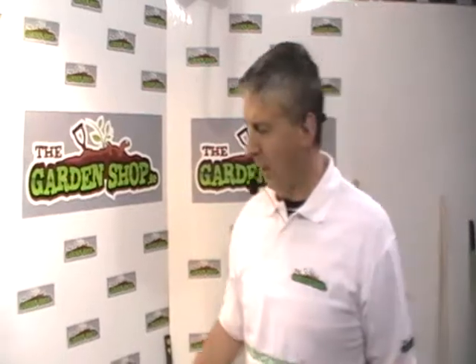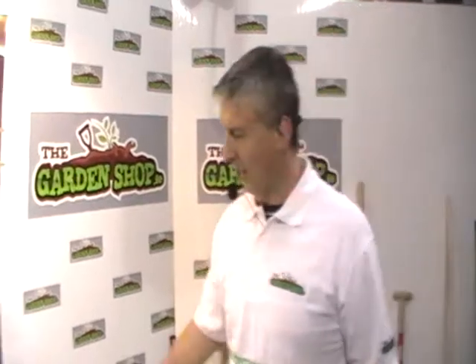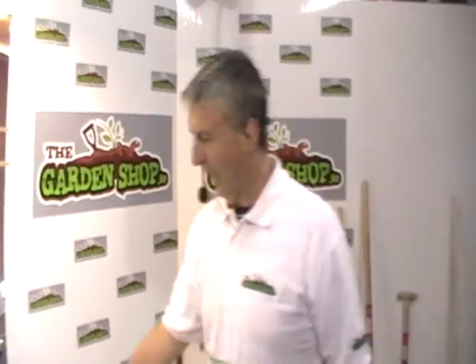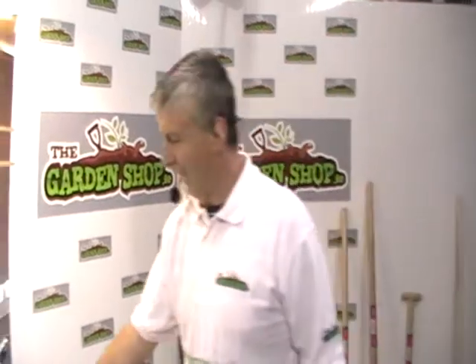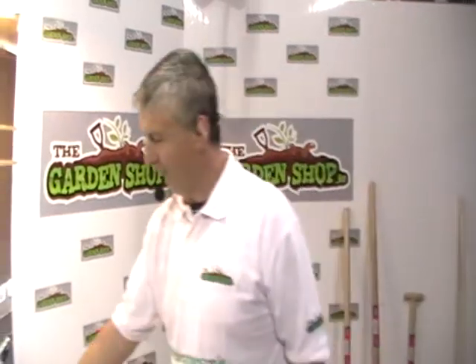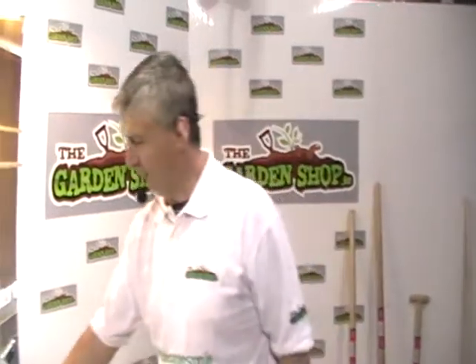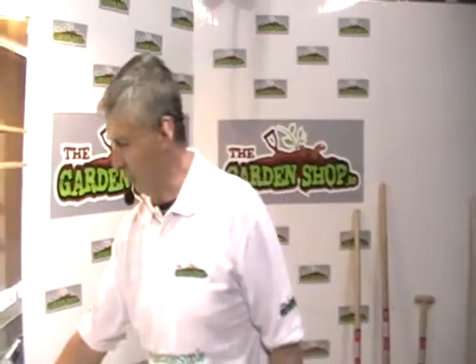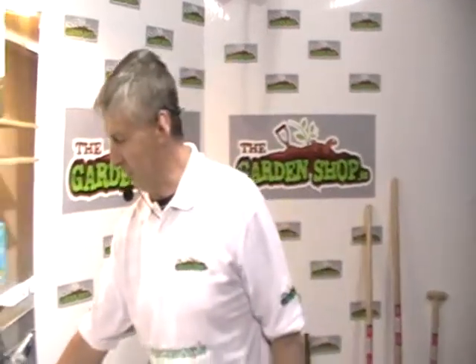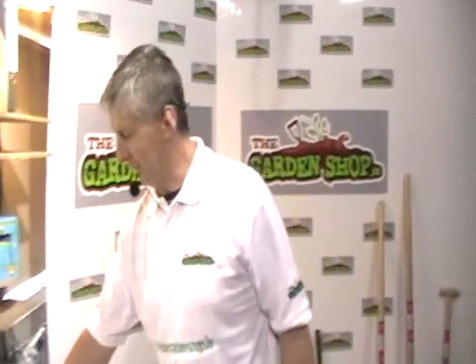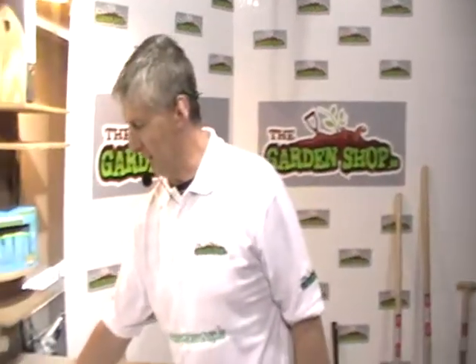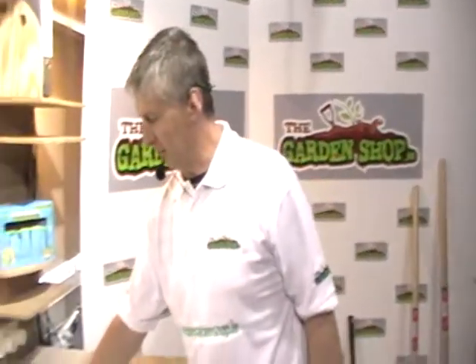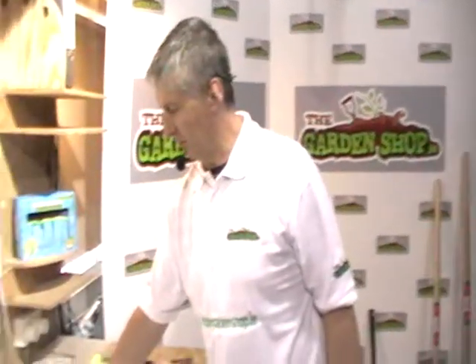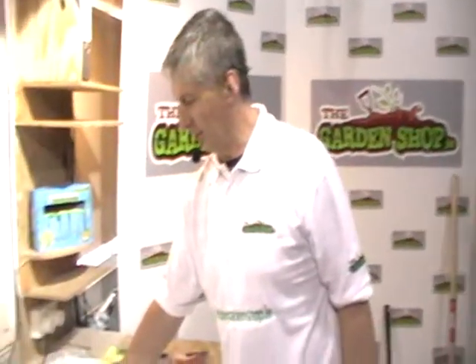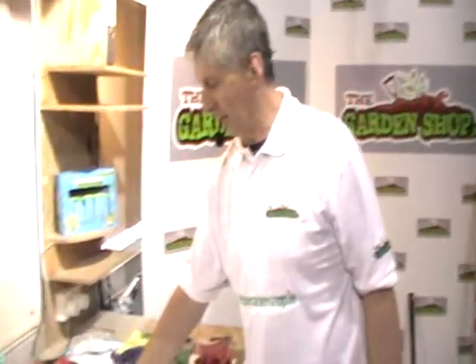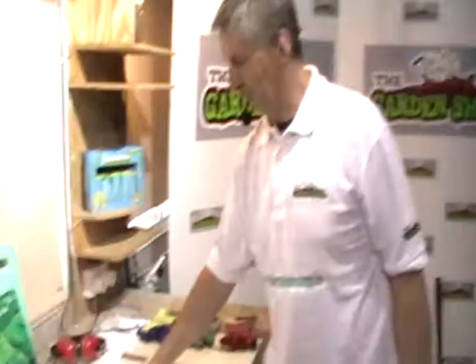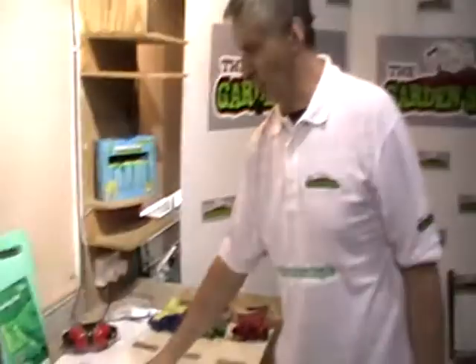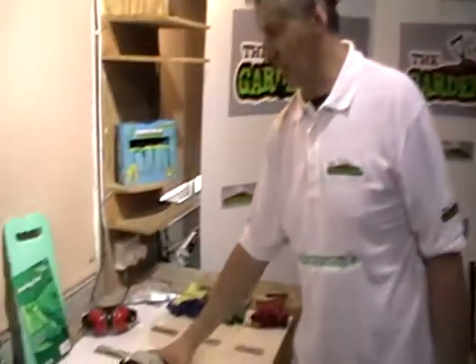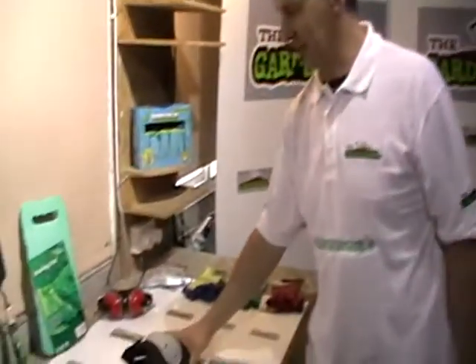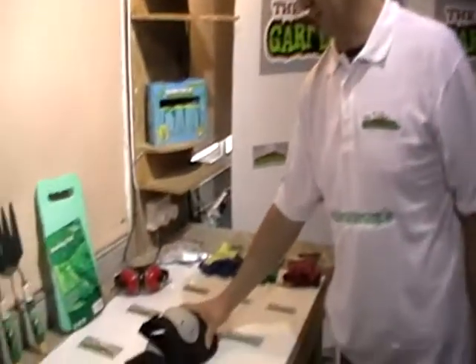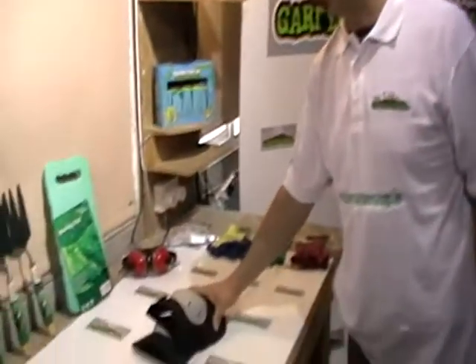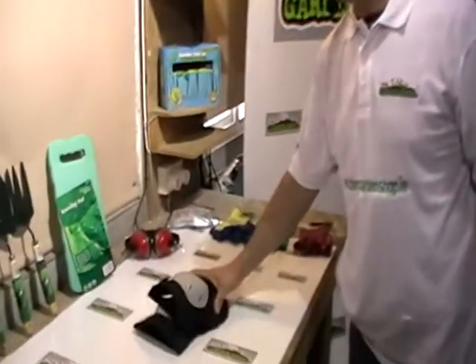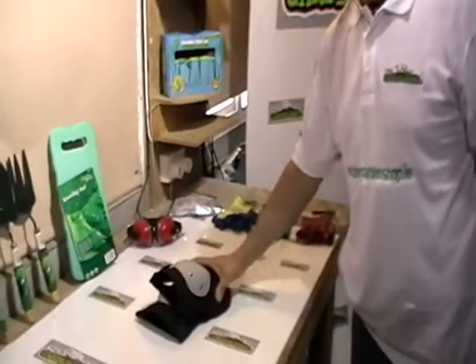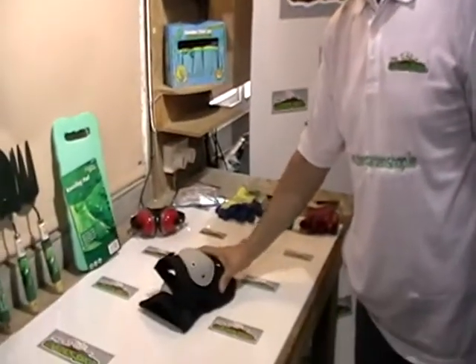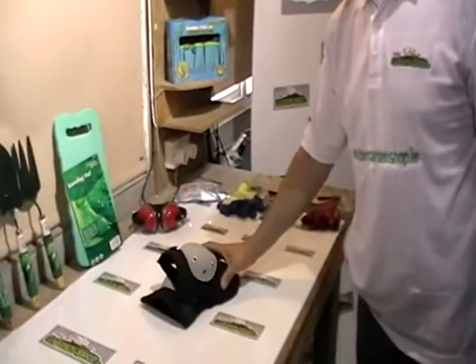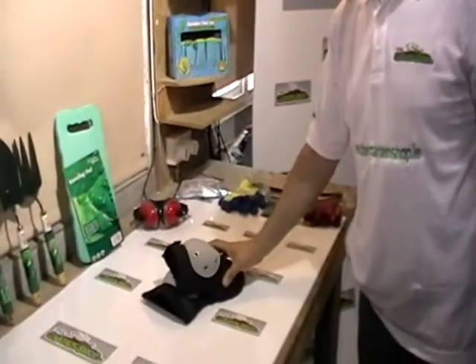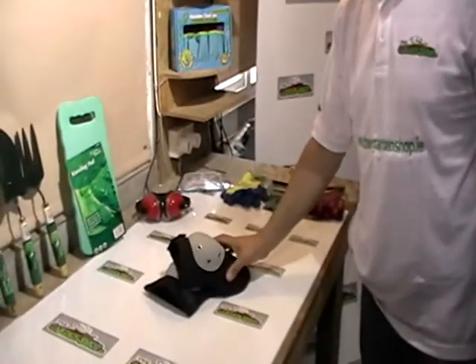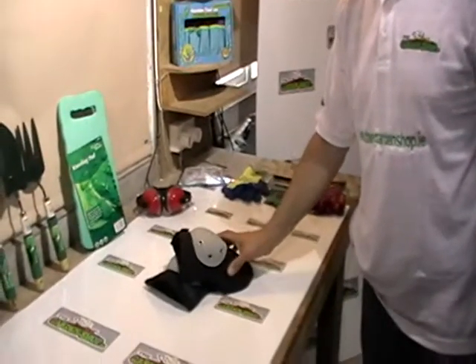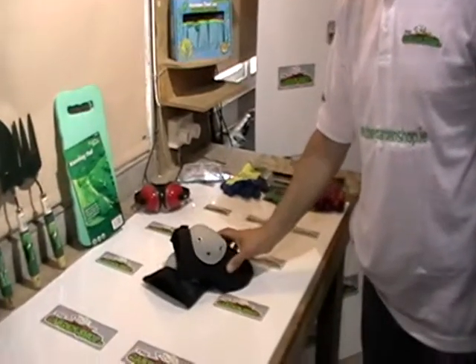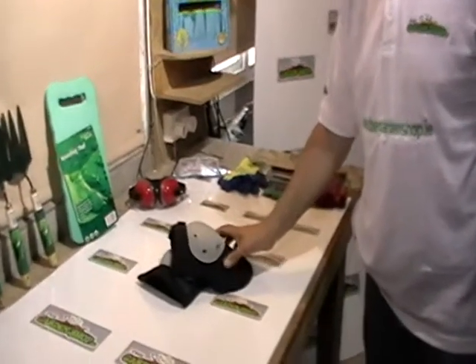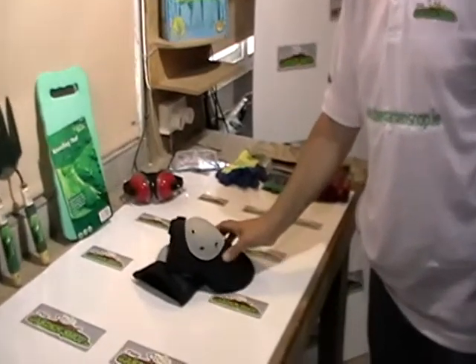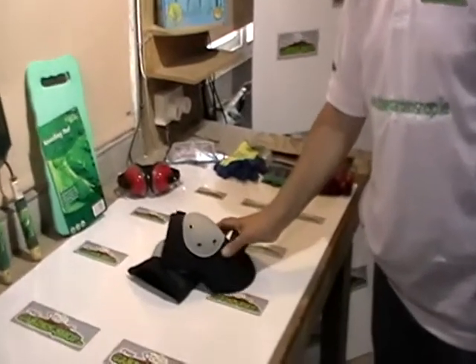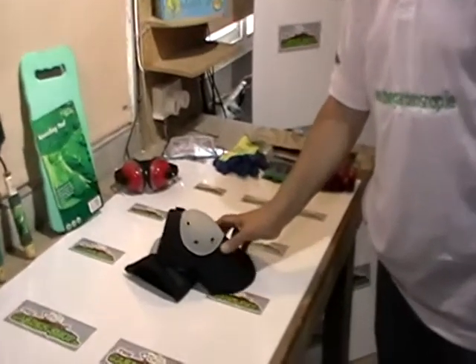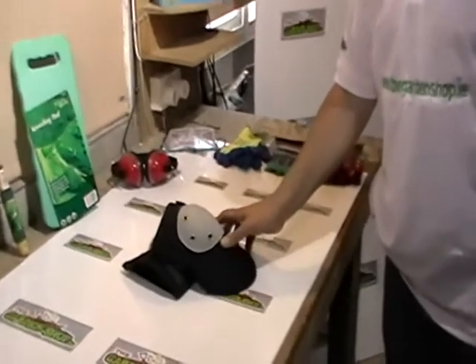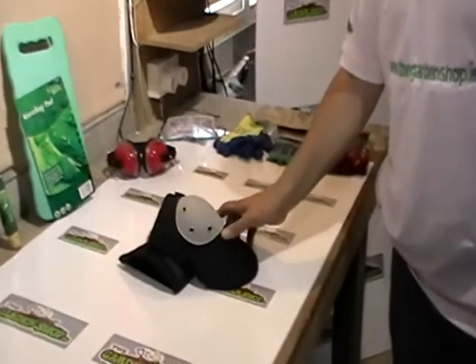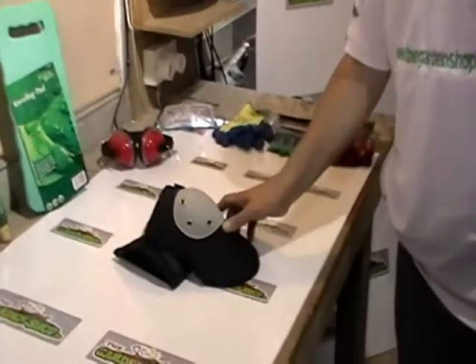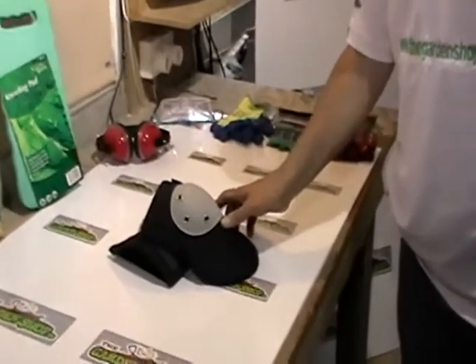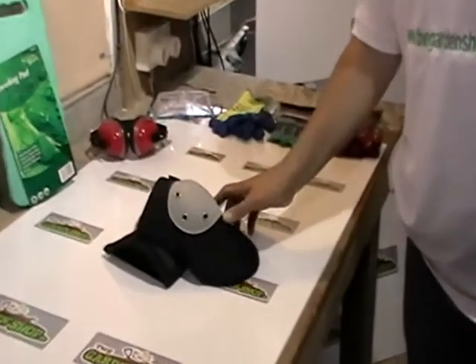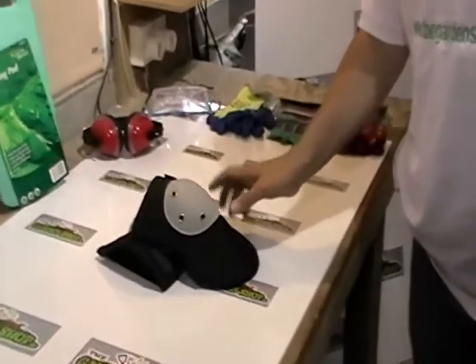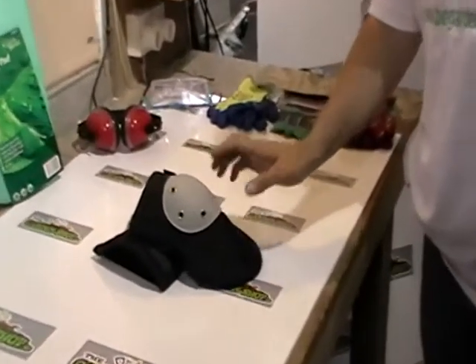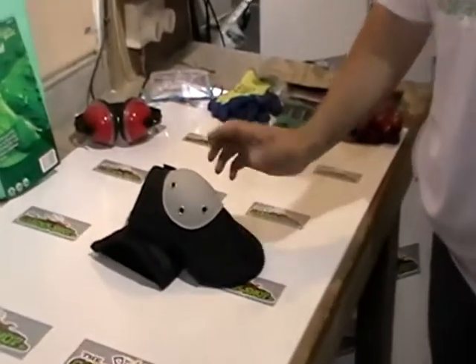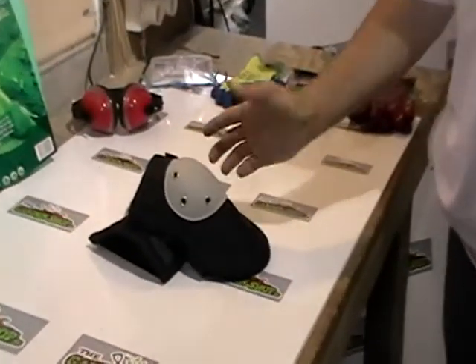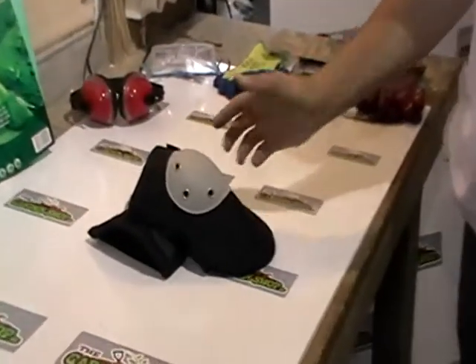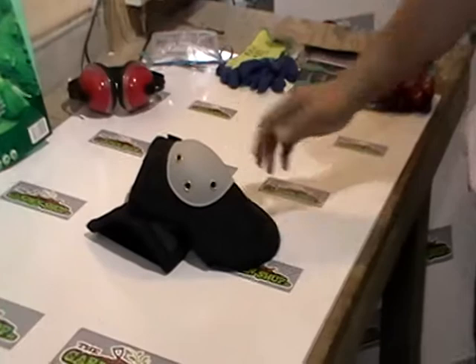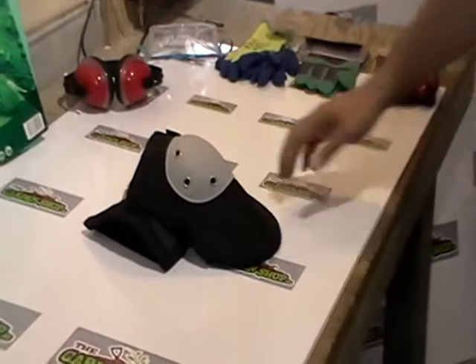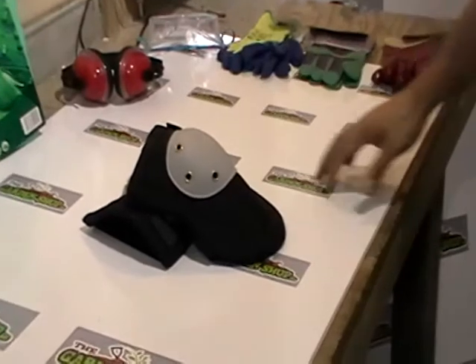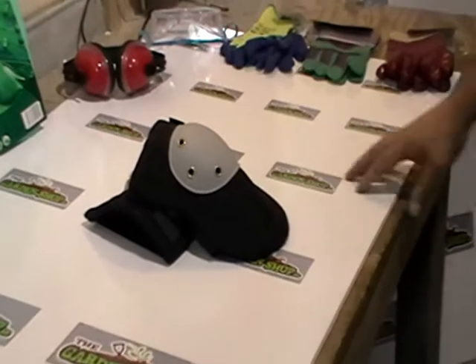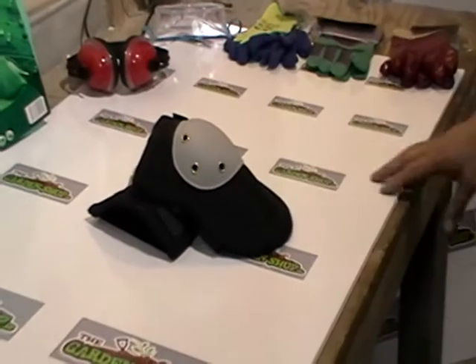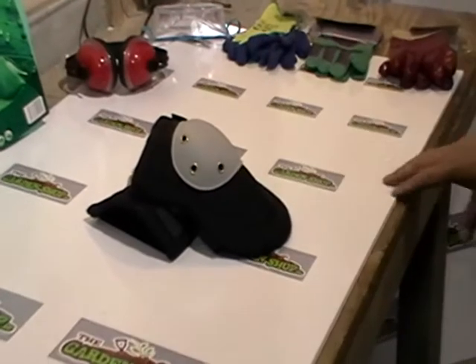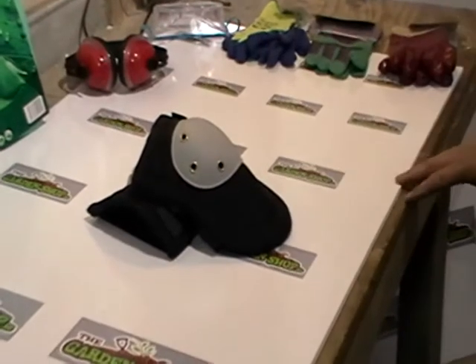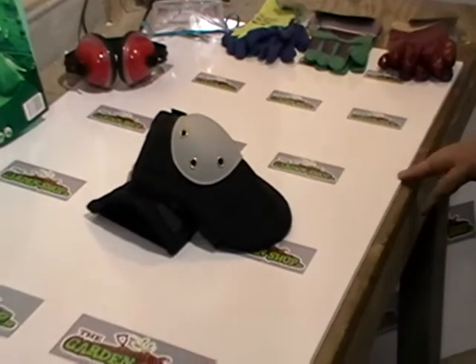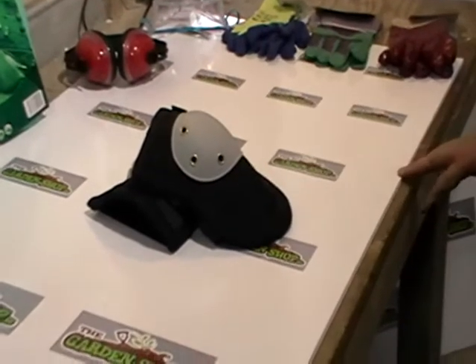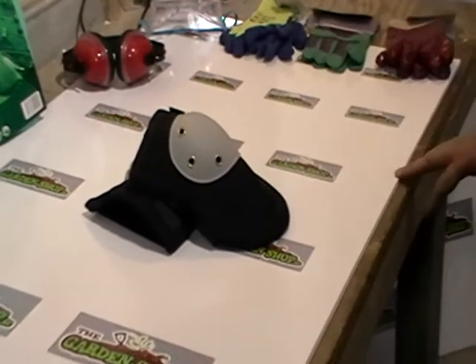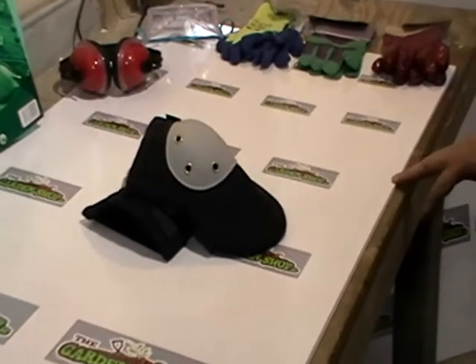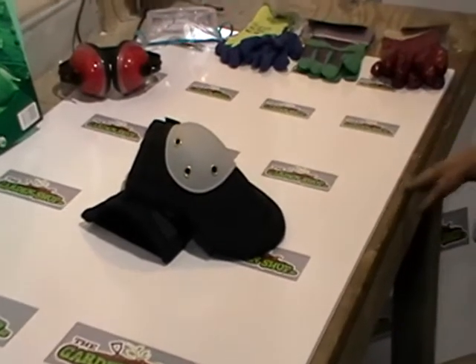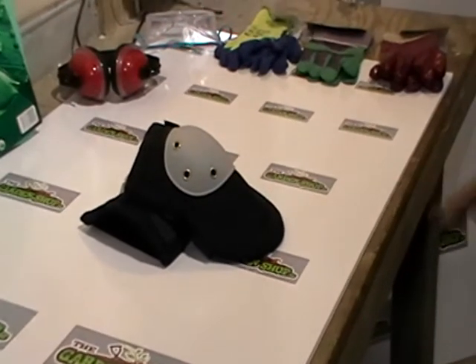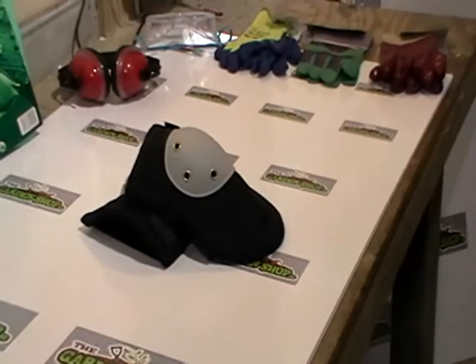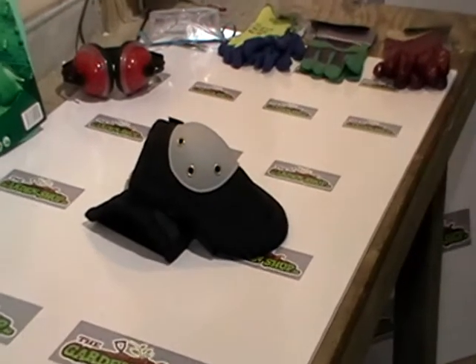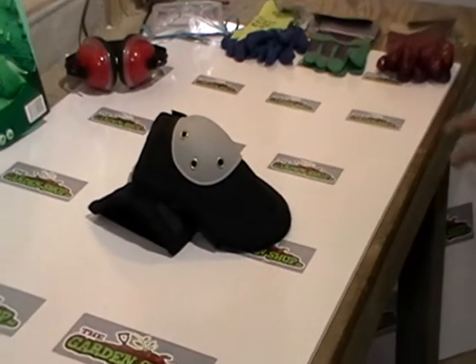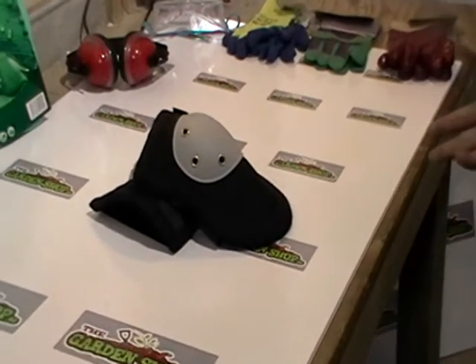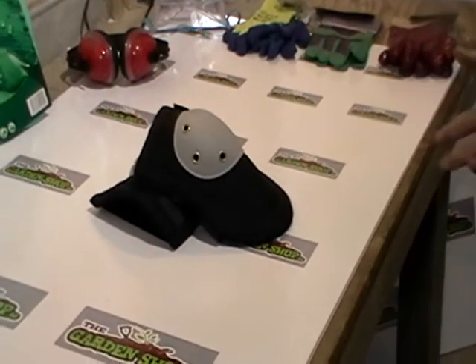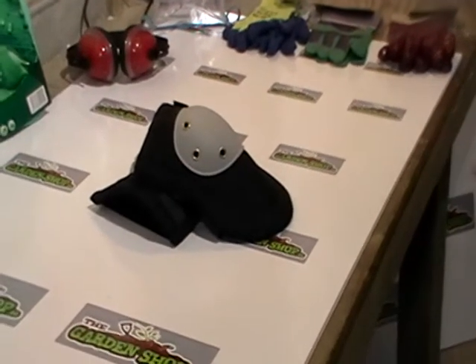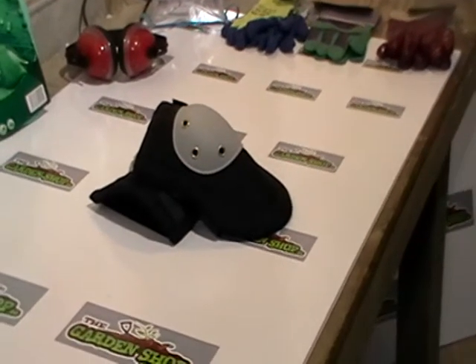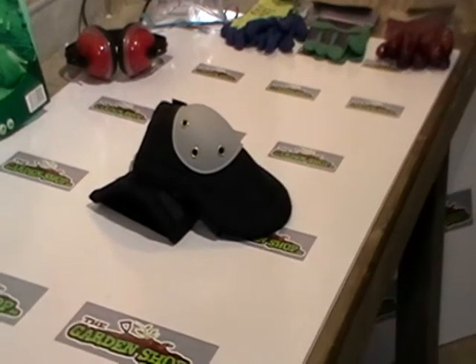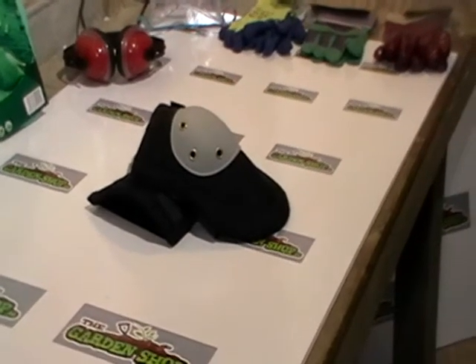I have in front of me here a product that's available on the Gardenshop.ie. Basically, it's knee pads for use when you're gardening.